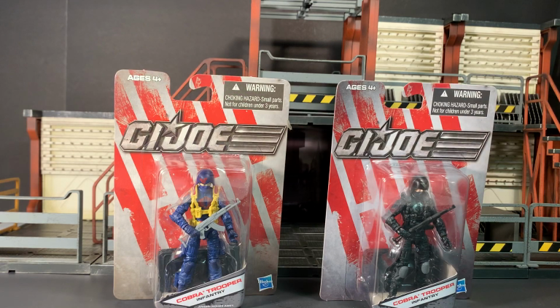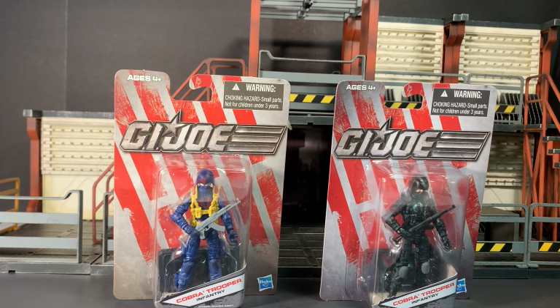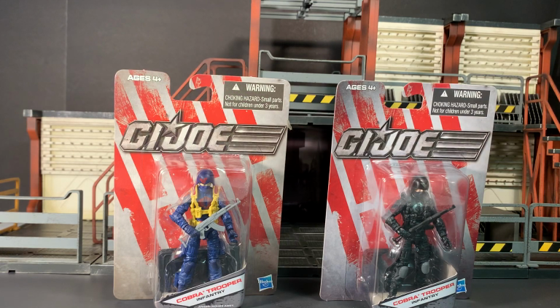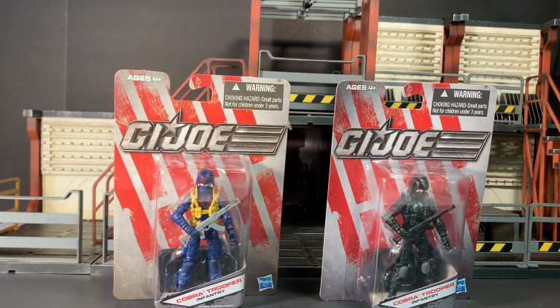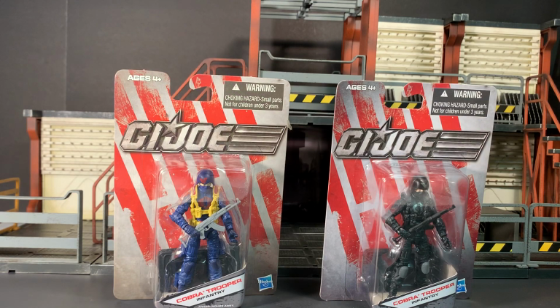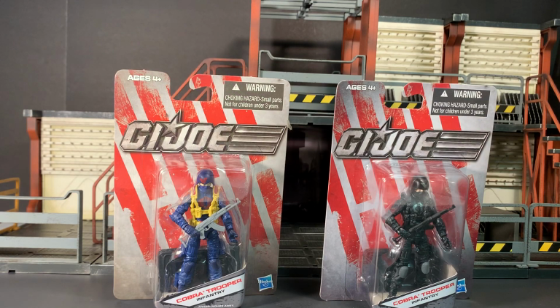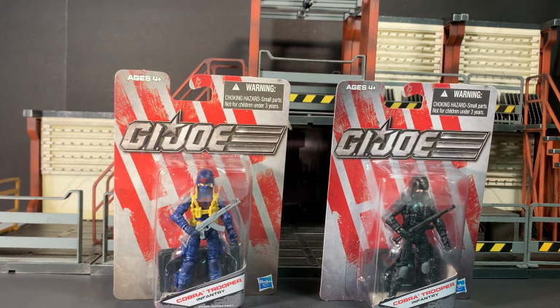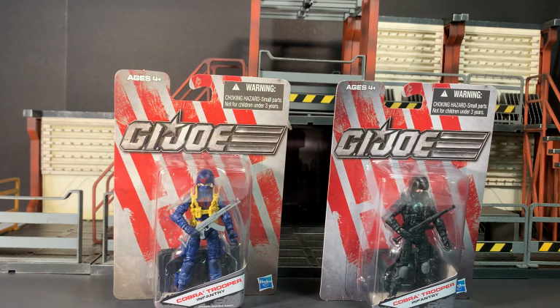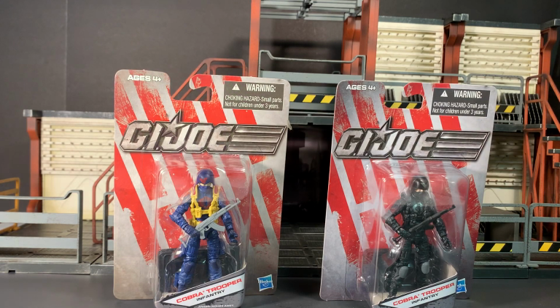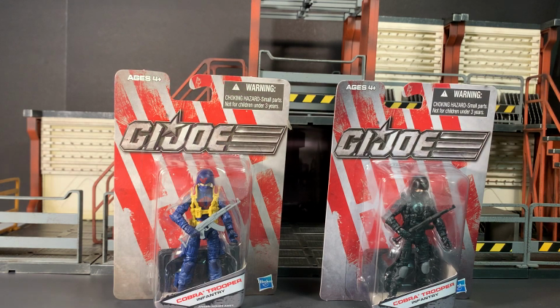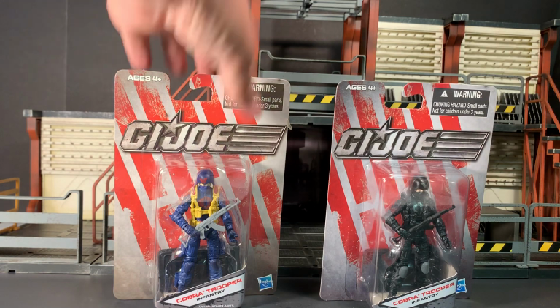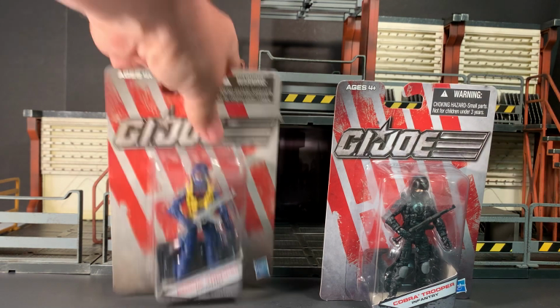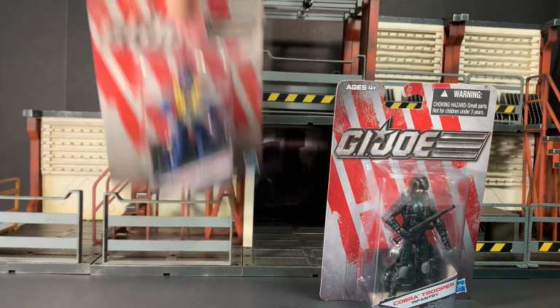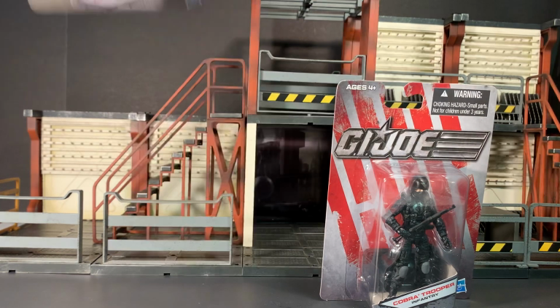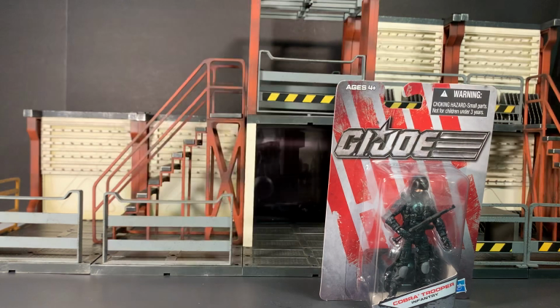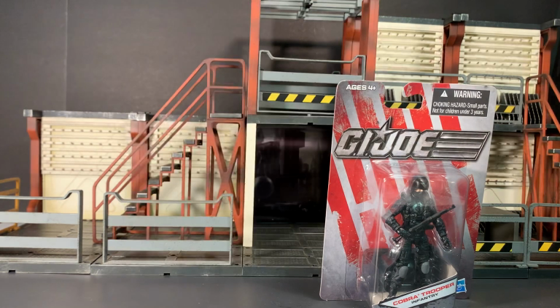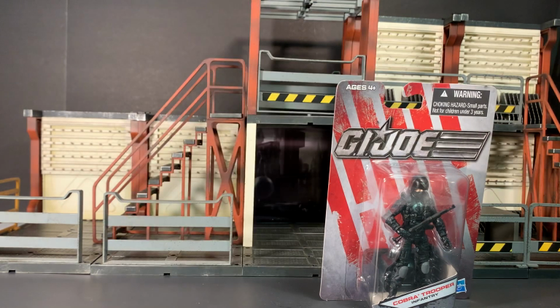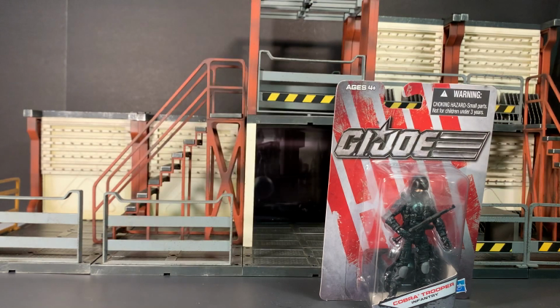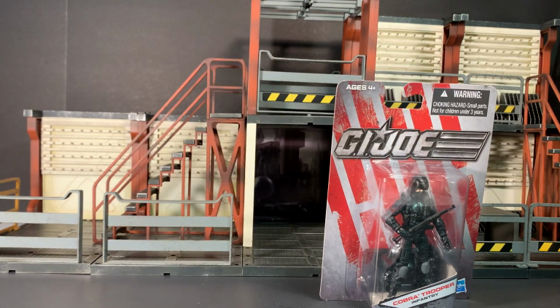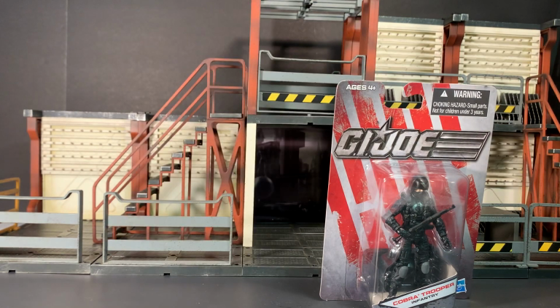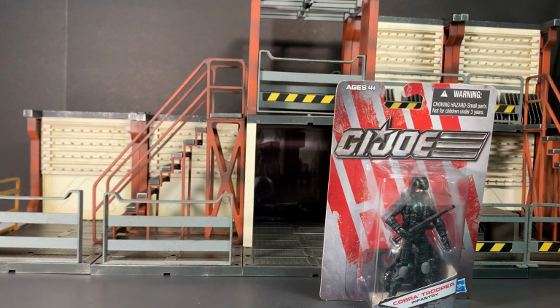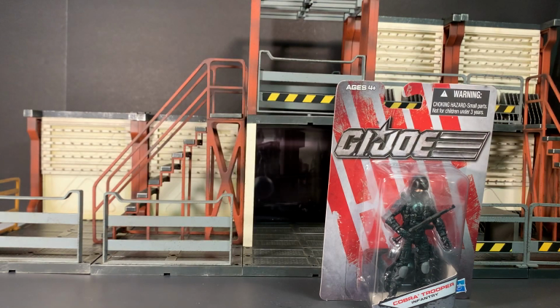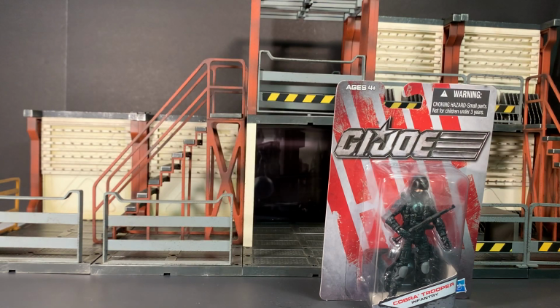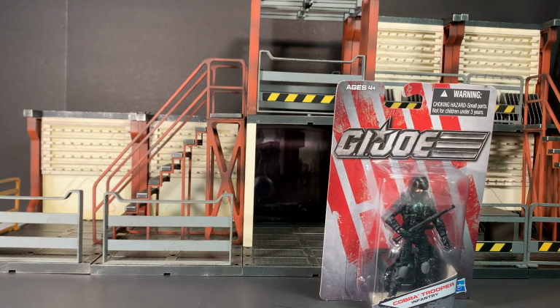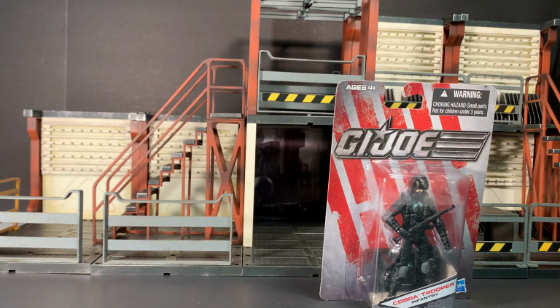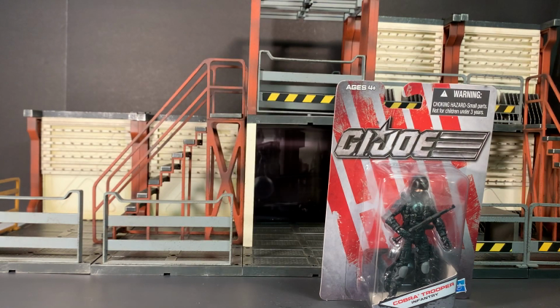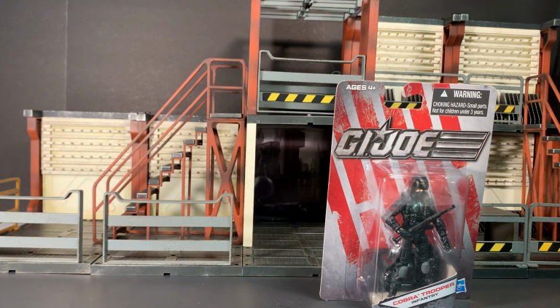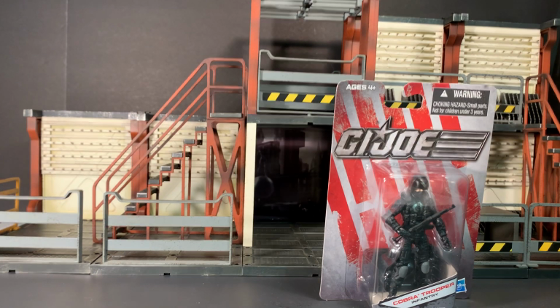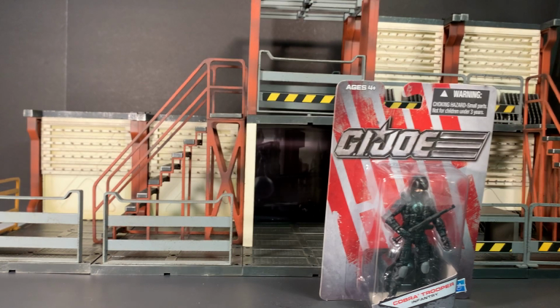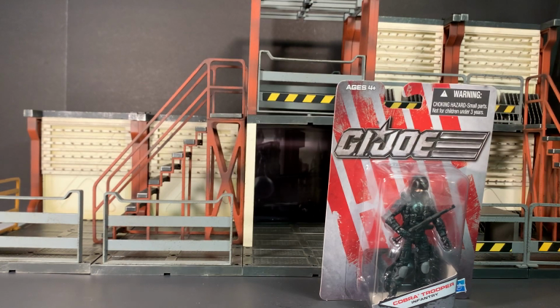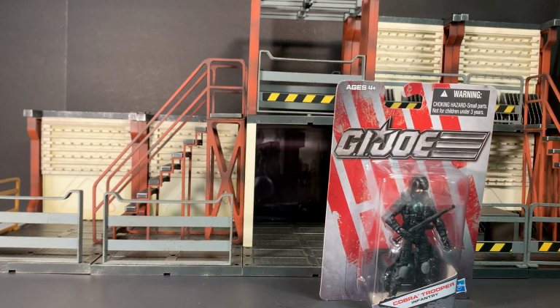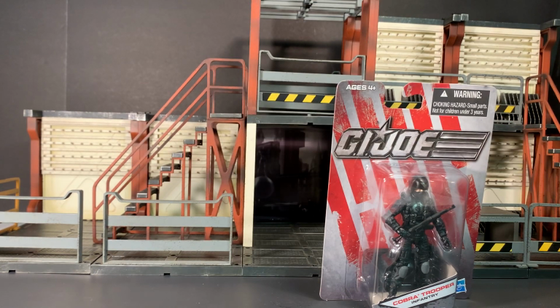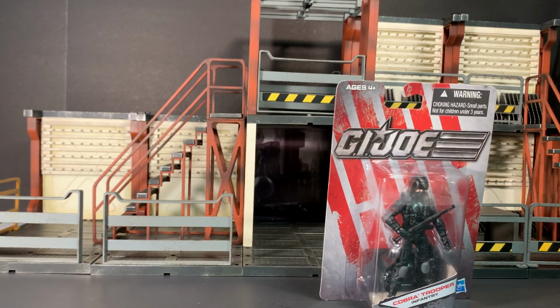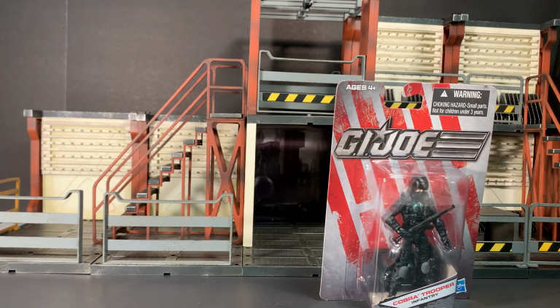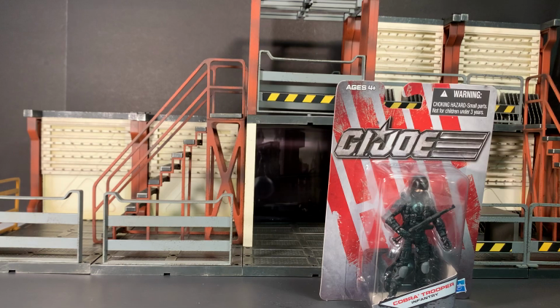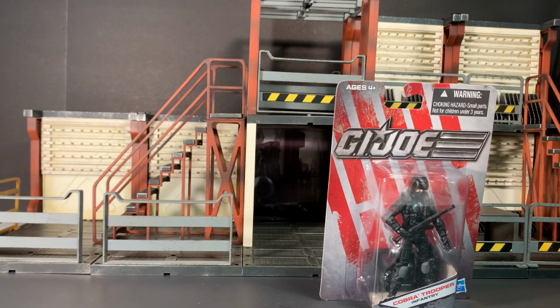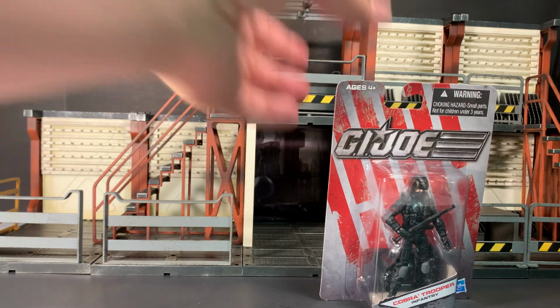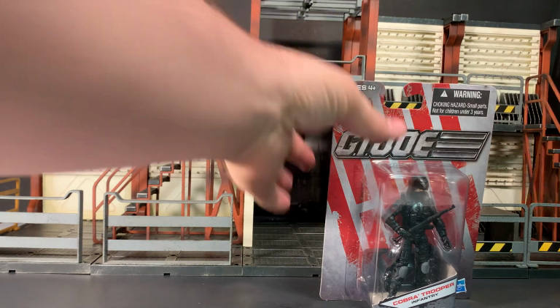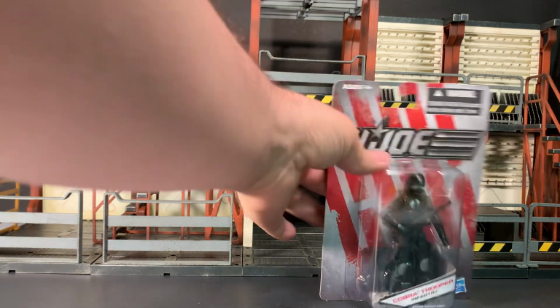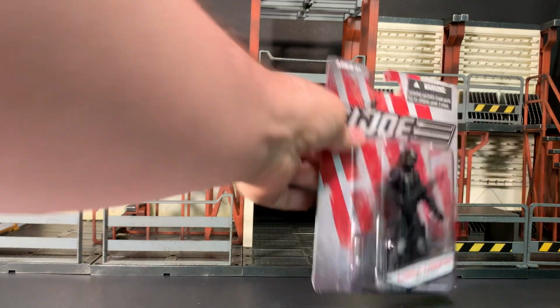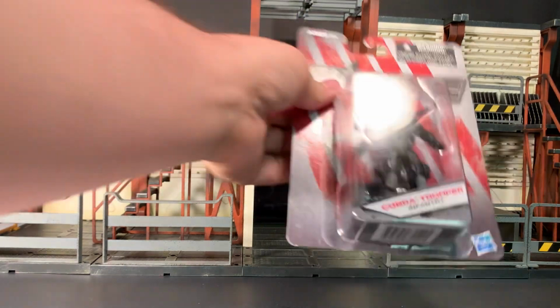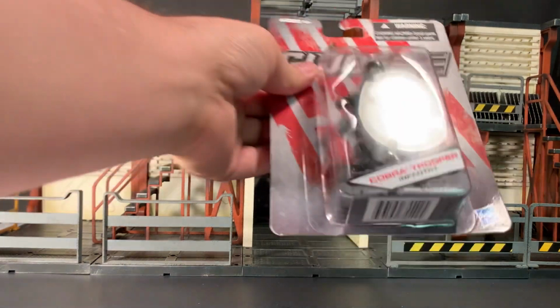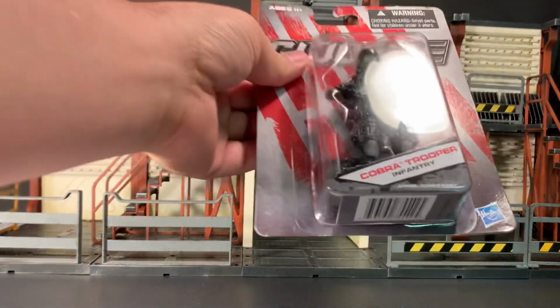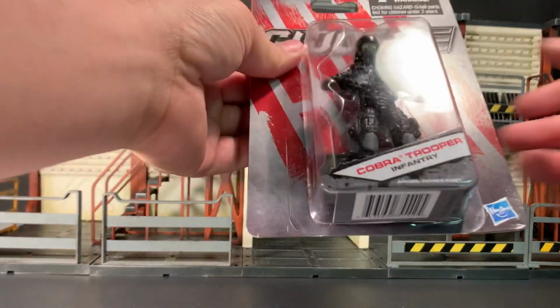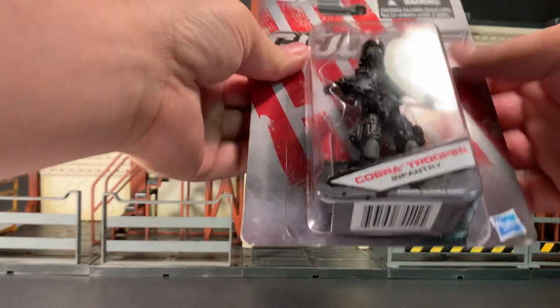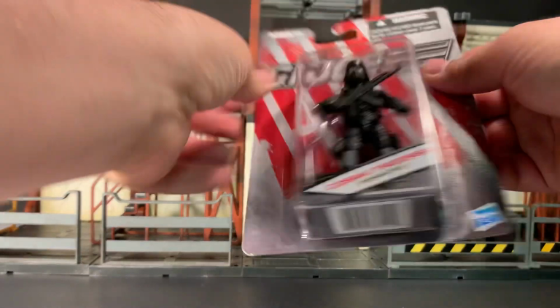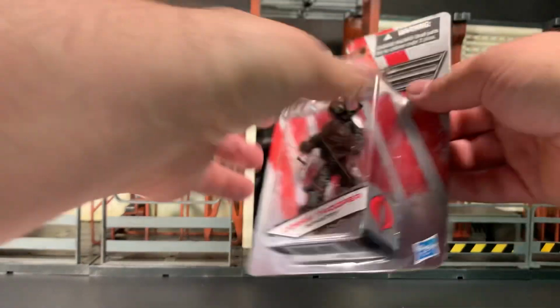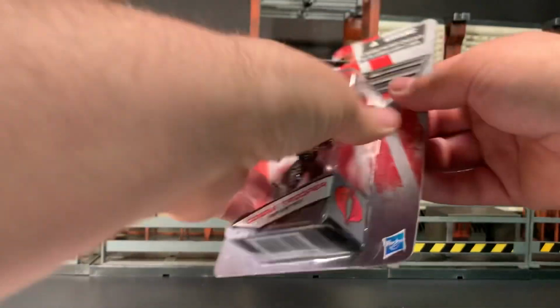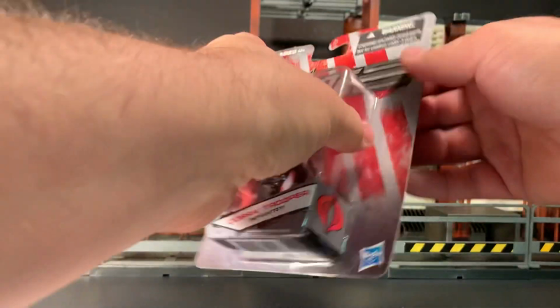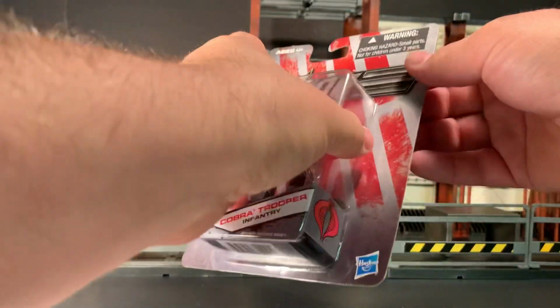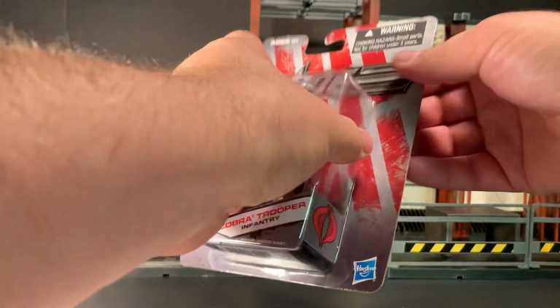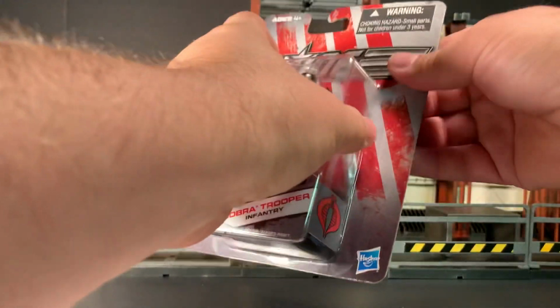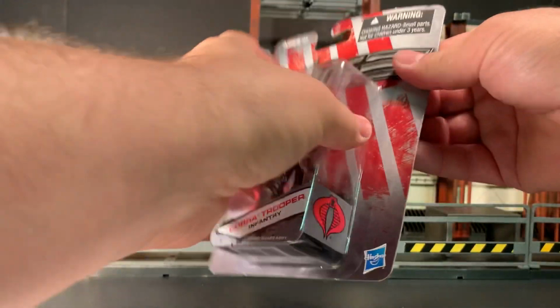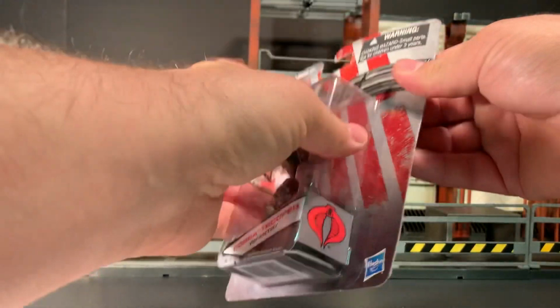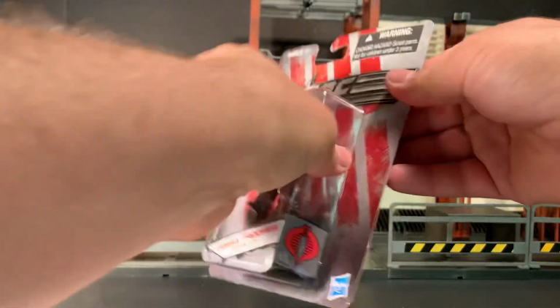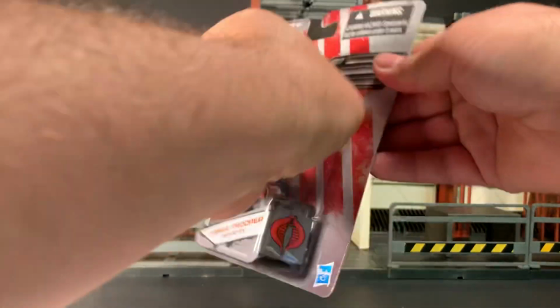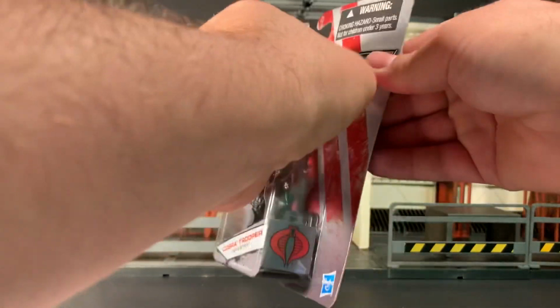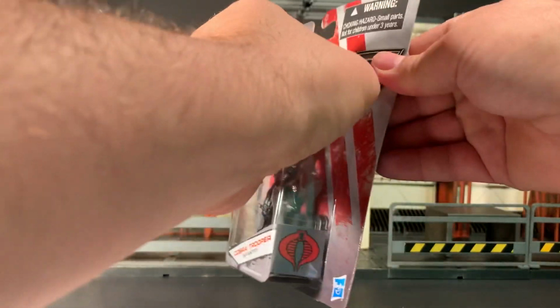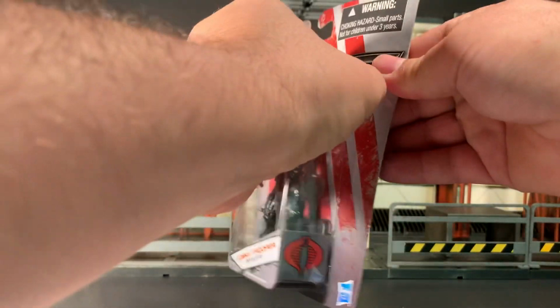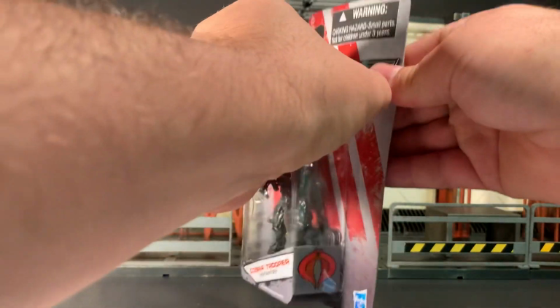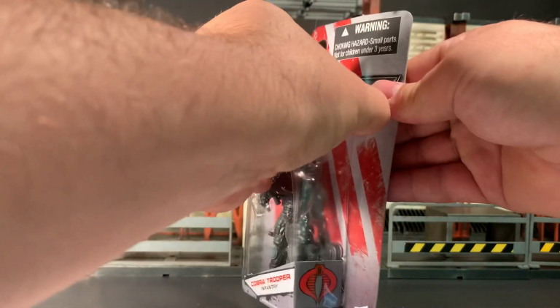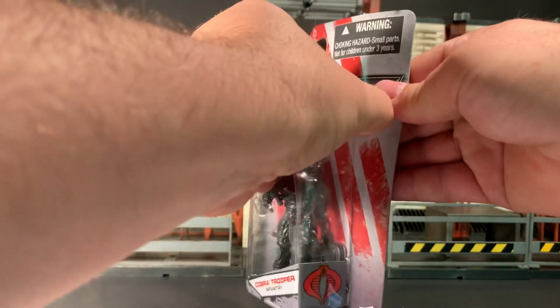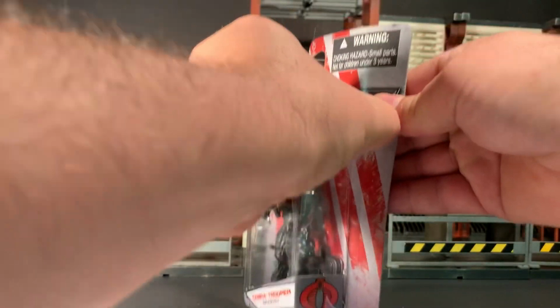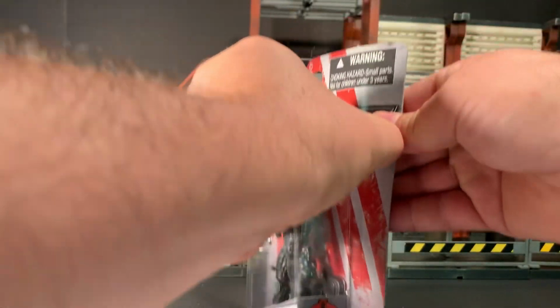We're here to have a look at the Wave 1 version, so we're going to open him up and see how cool he is.